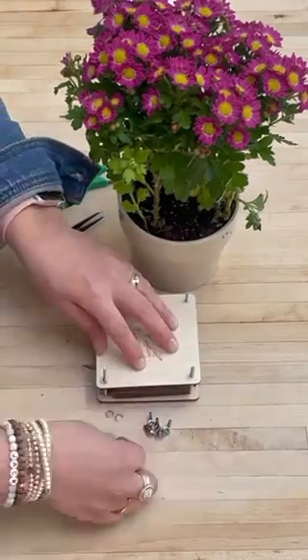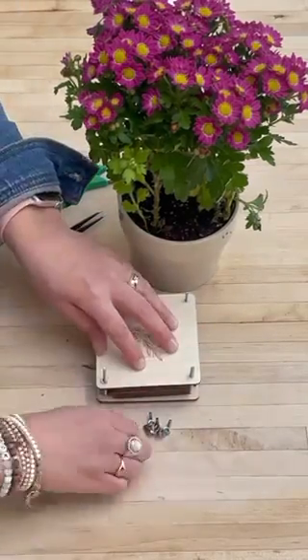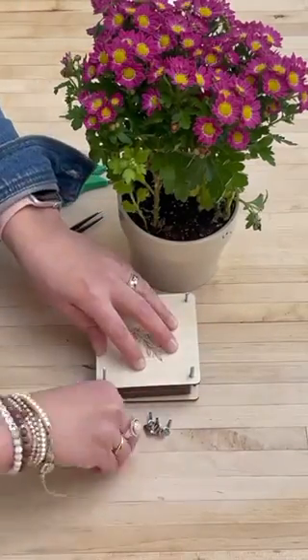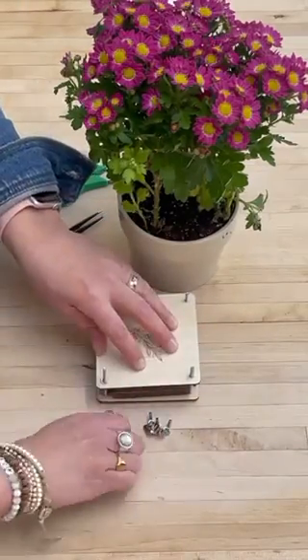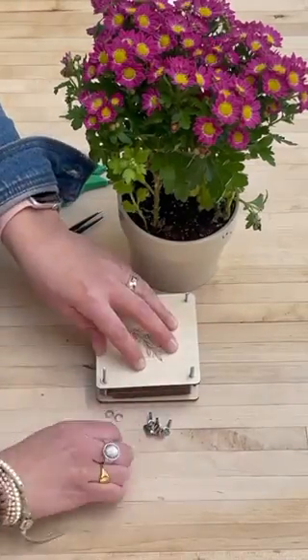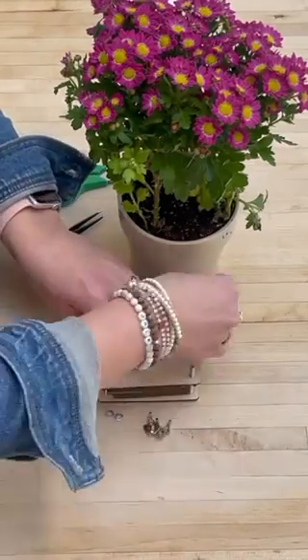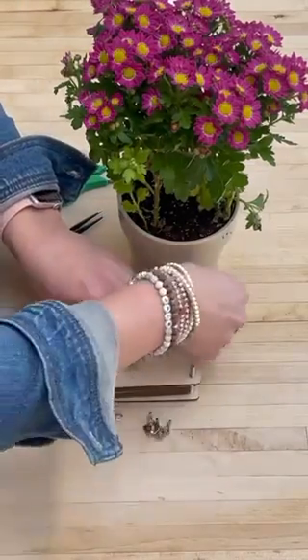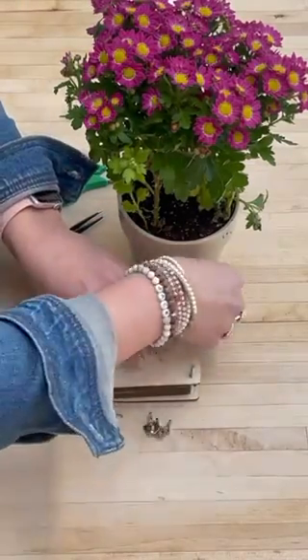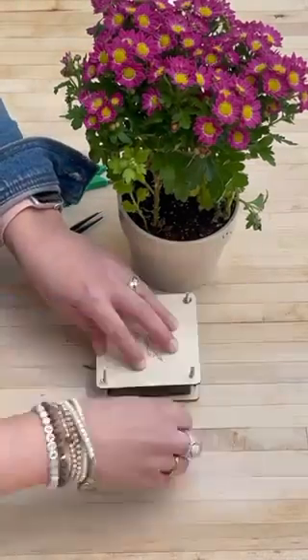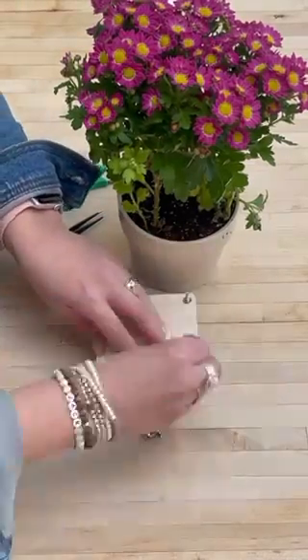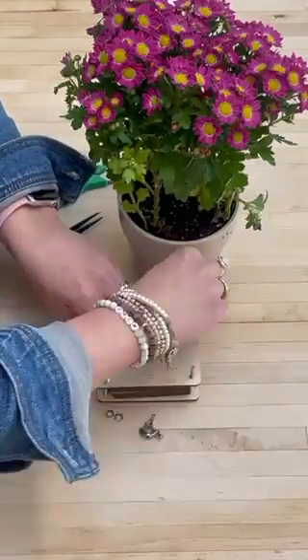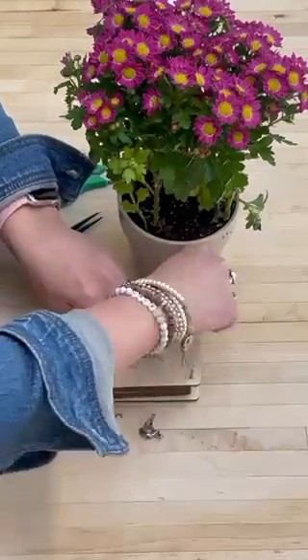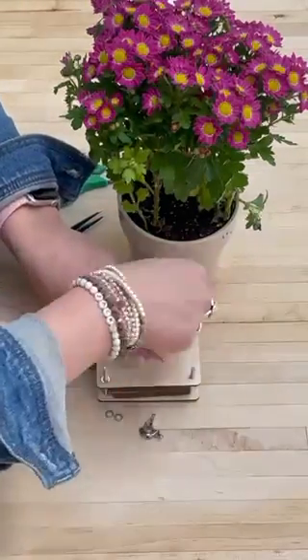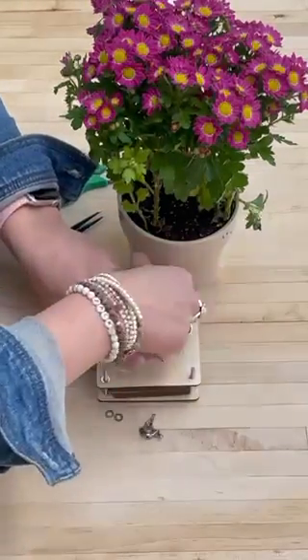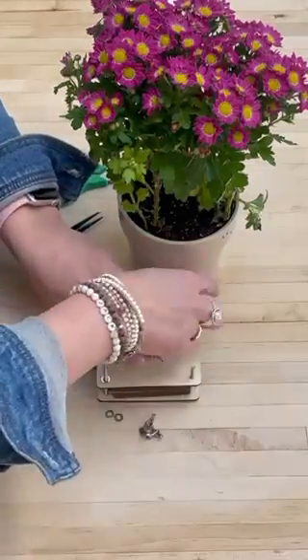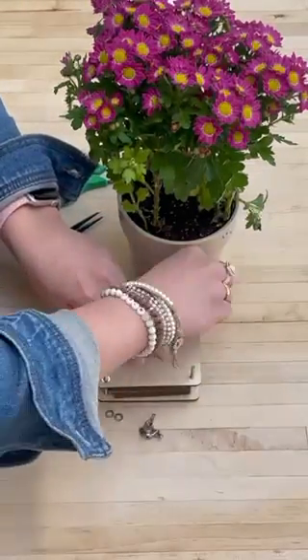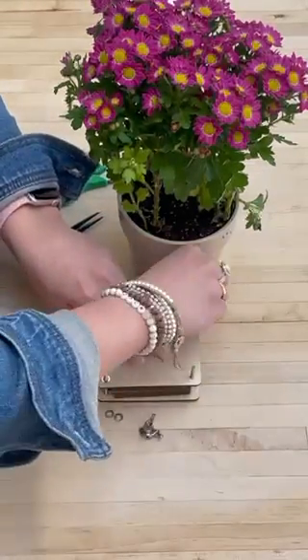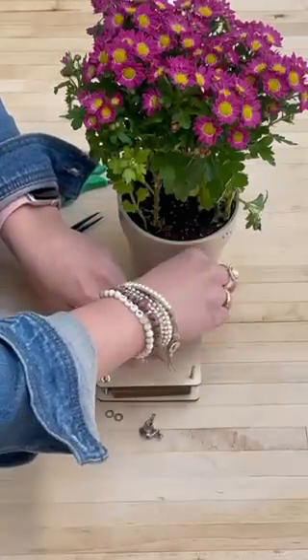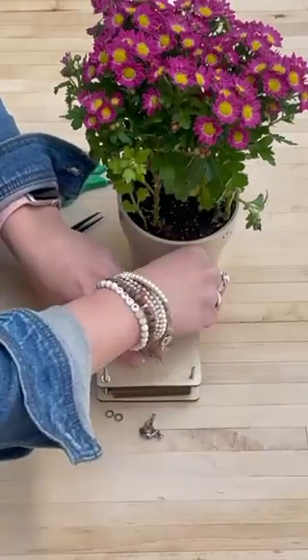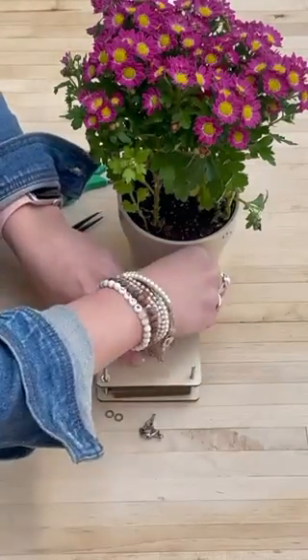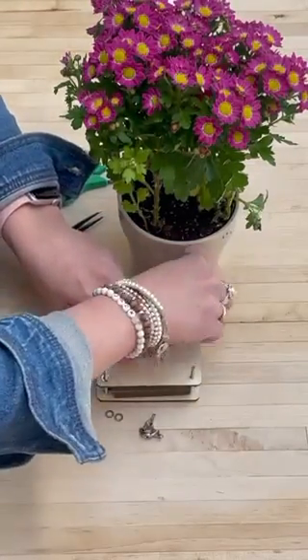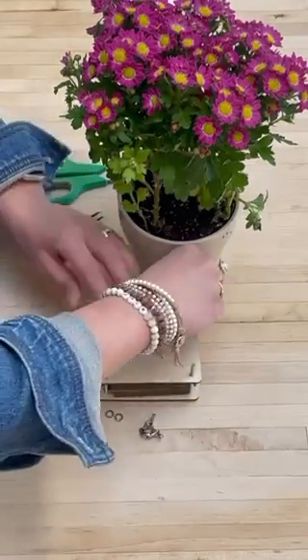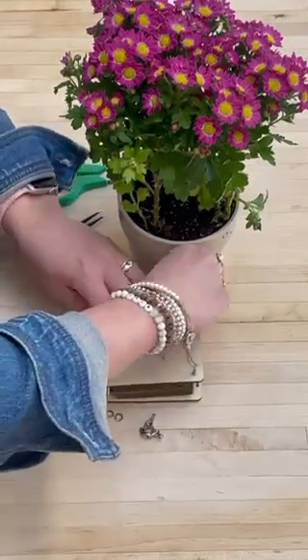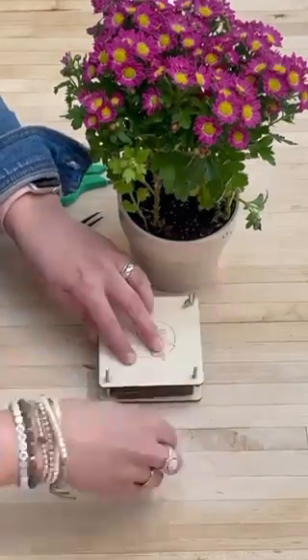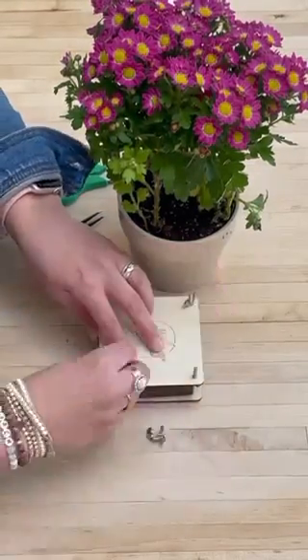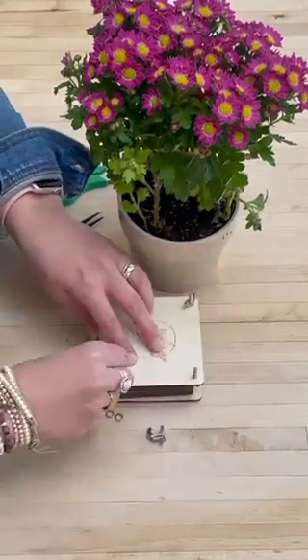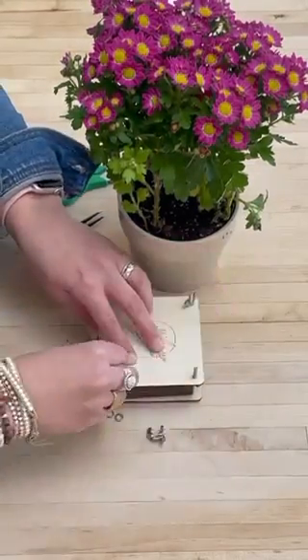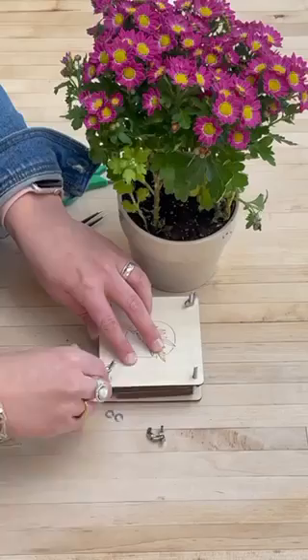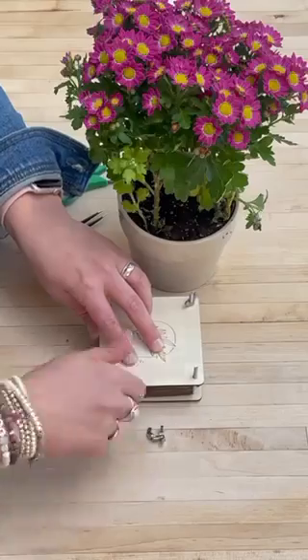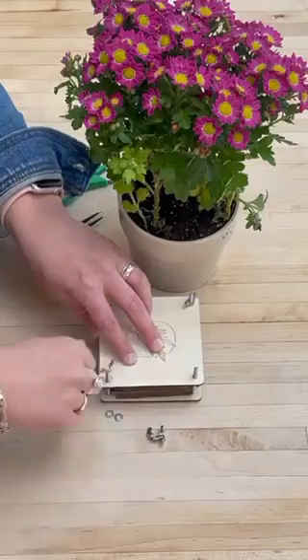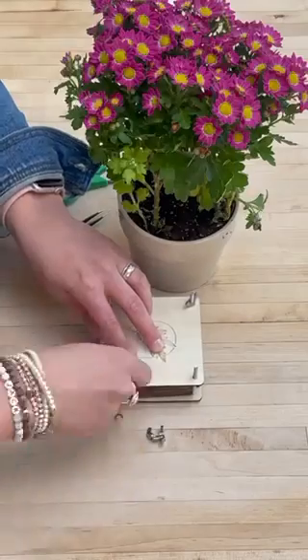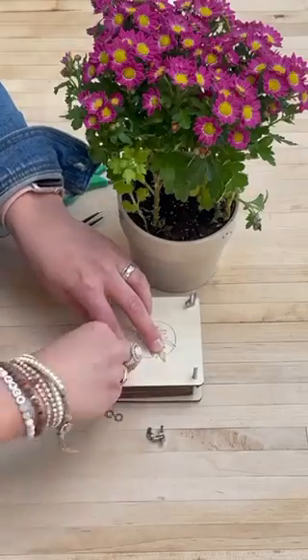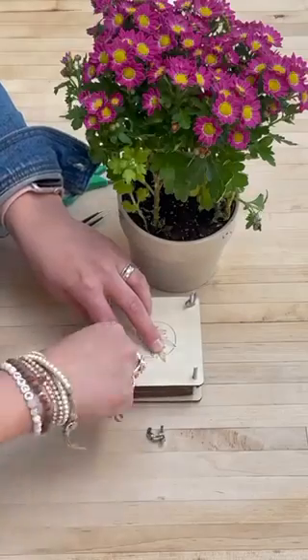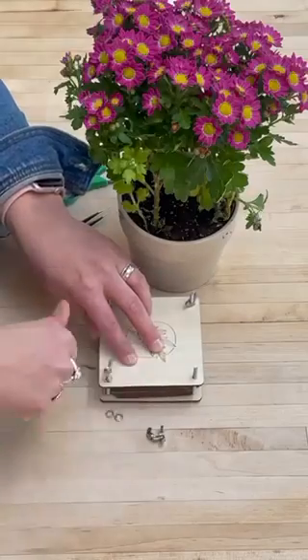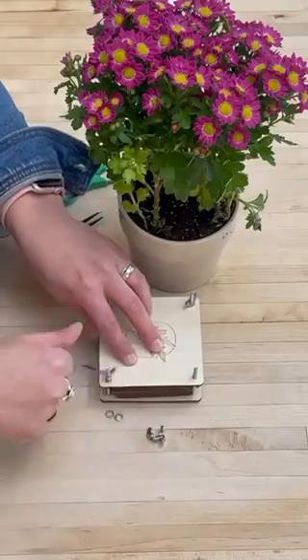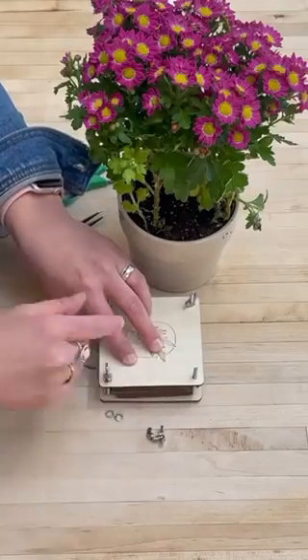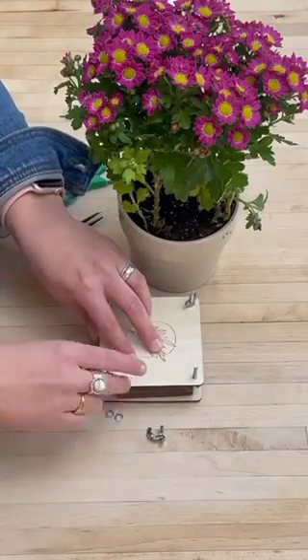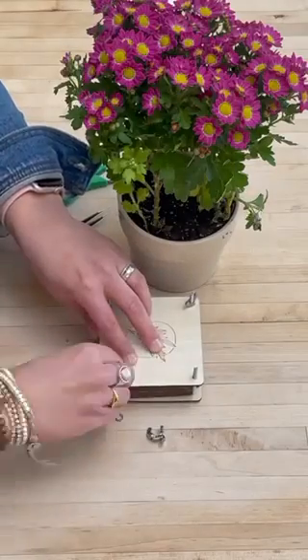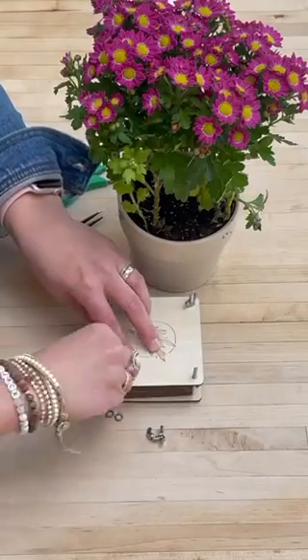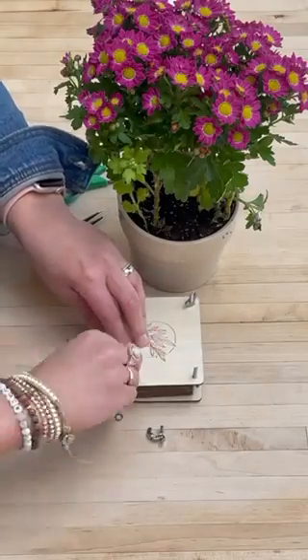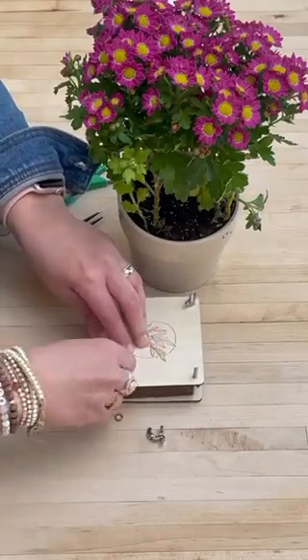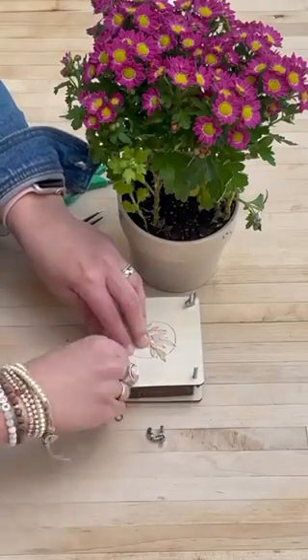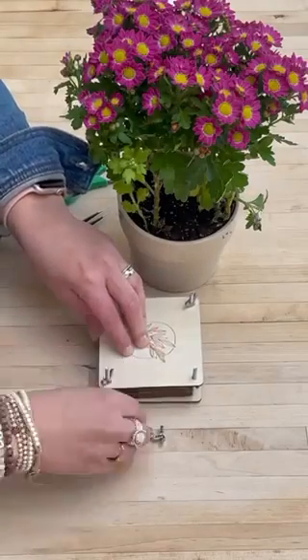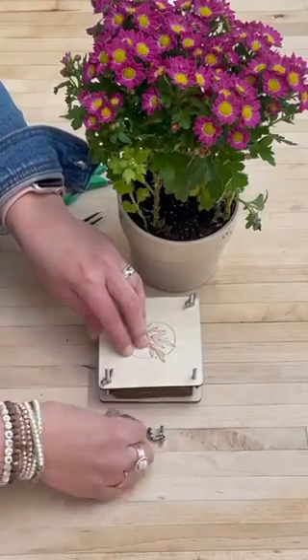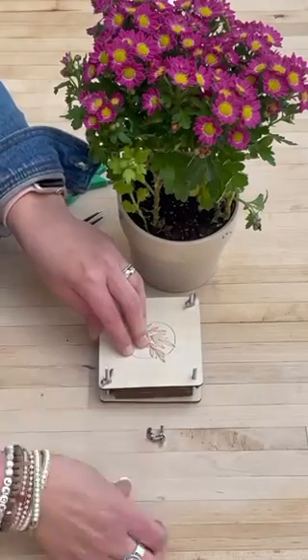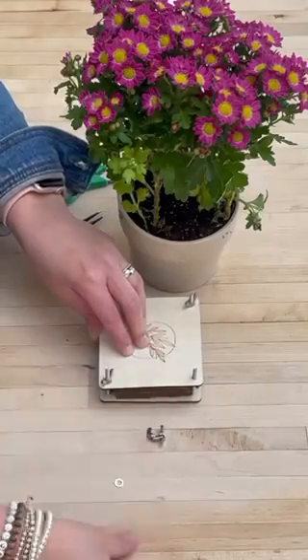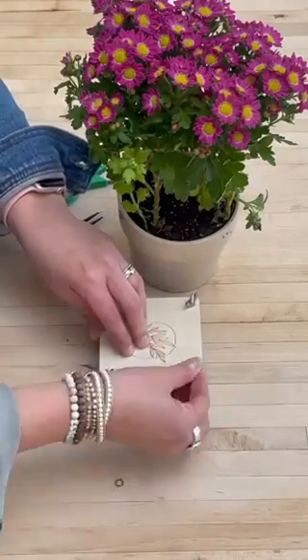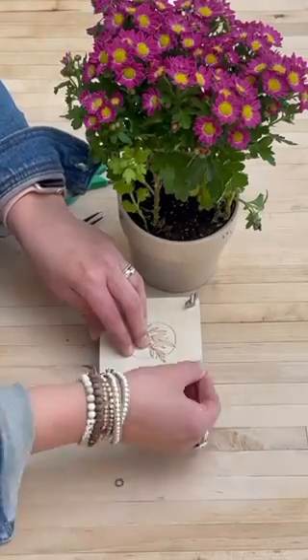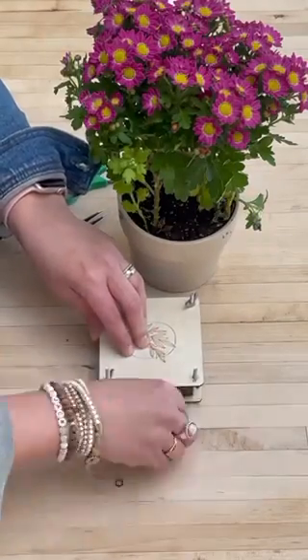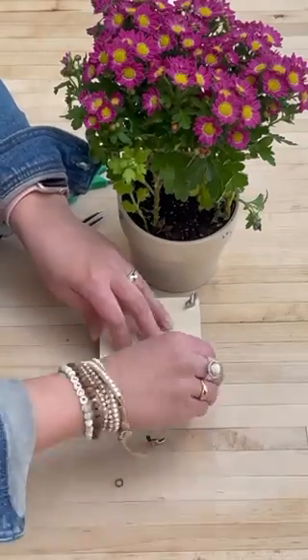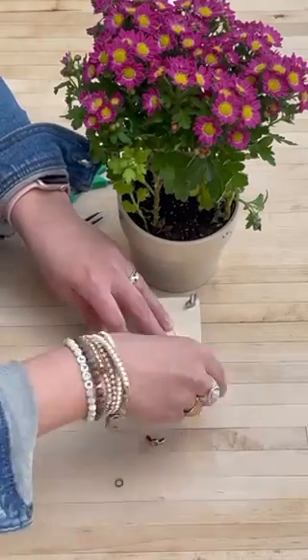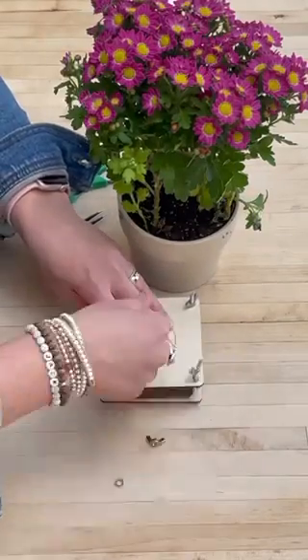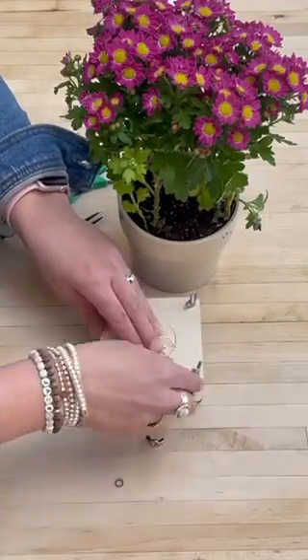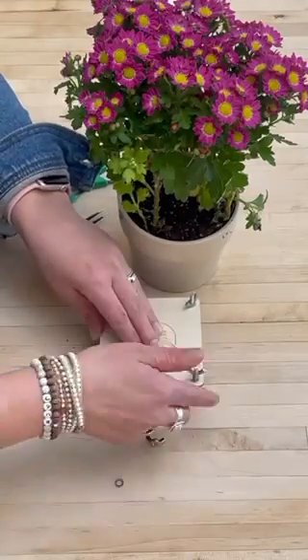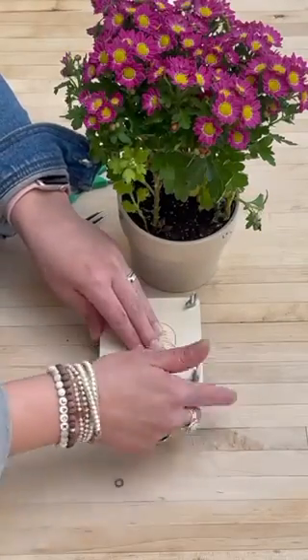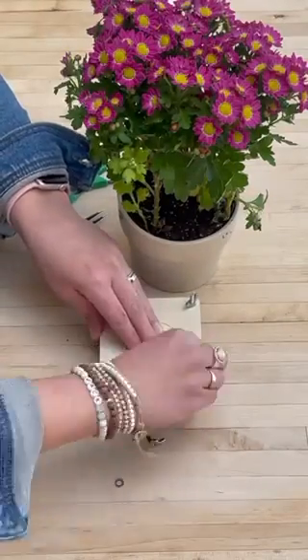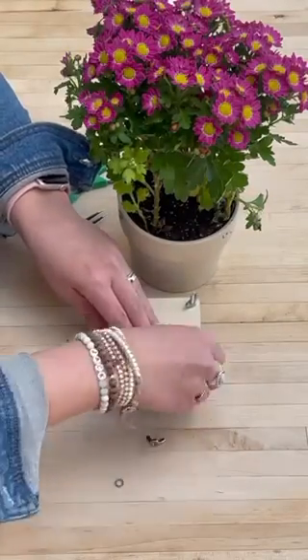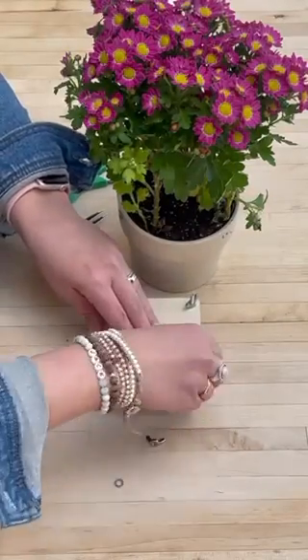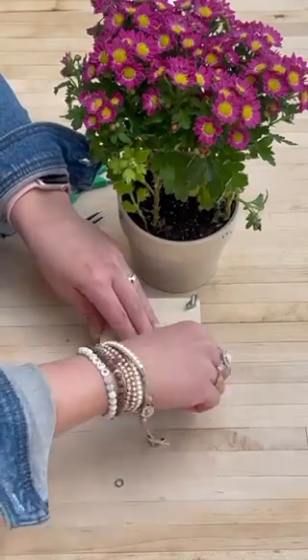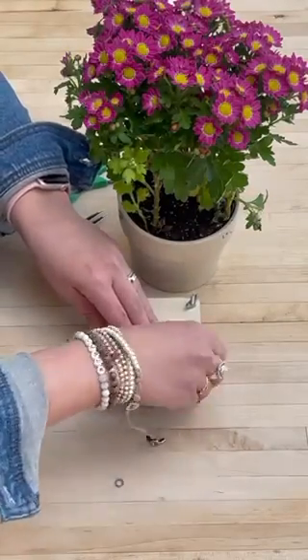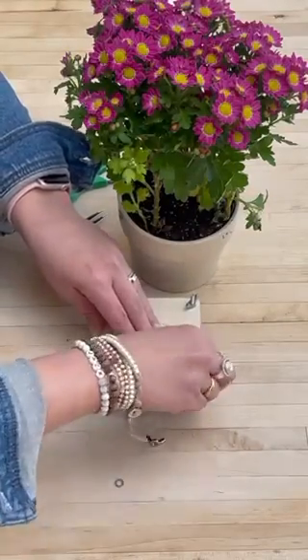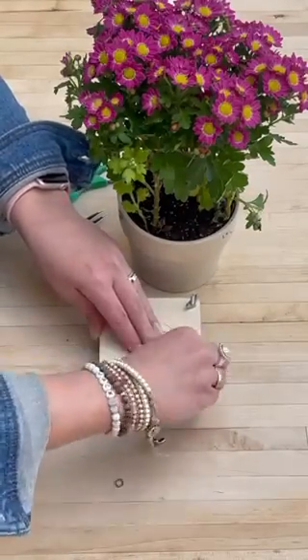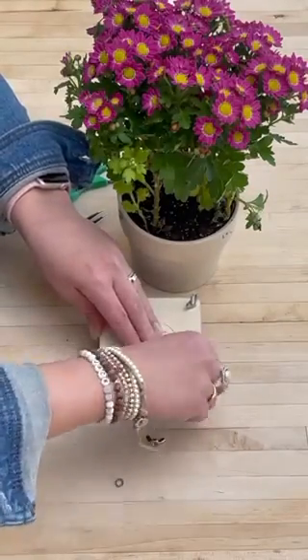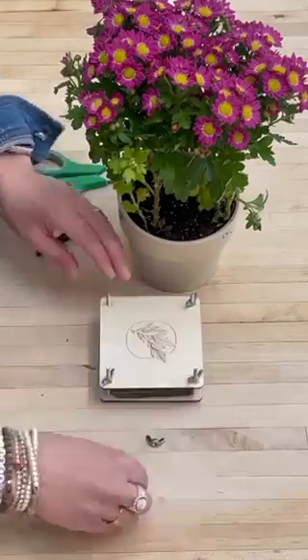Then I'll put the top of the press on and screw it together. I'll make sure that it's tight but not so tight that it will crack the press.